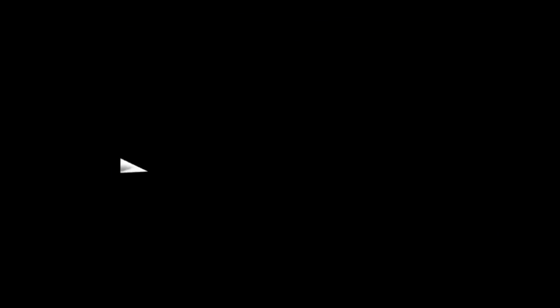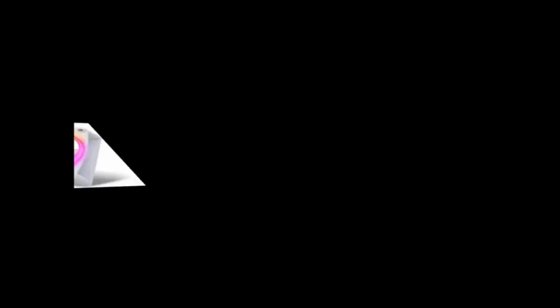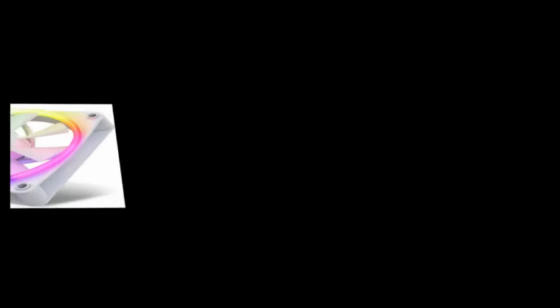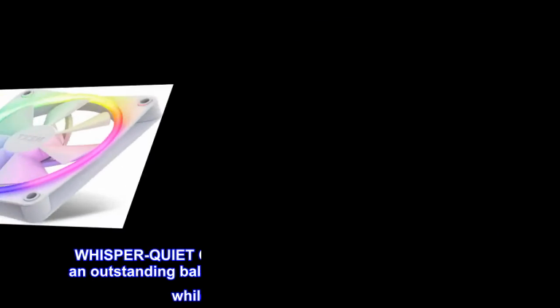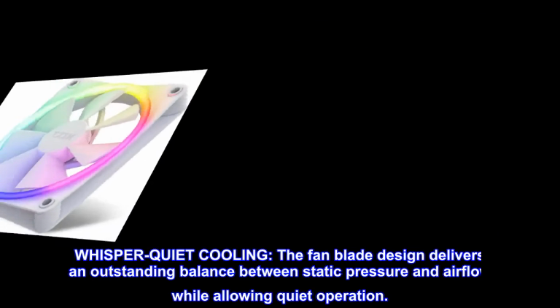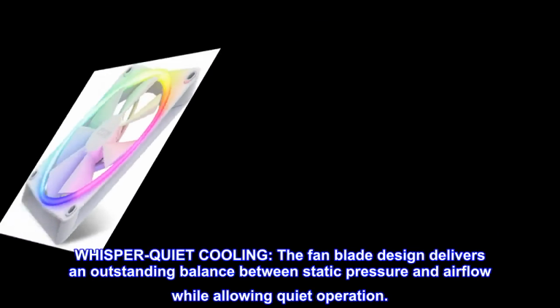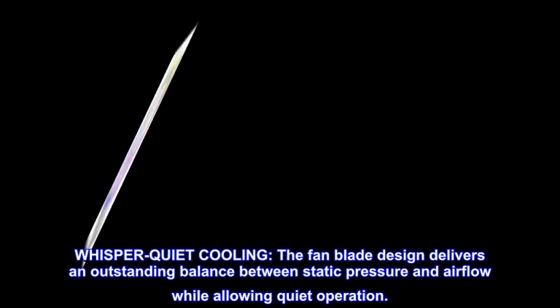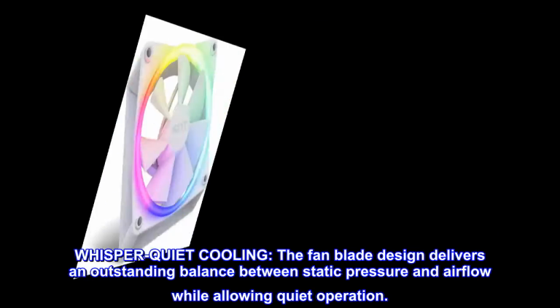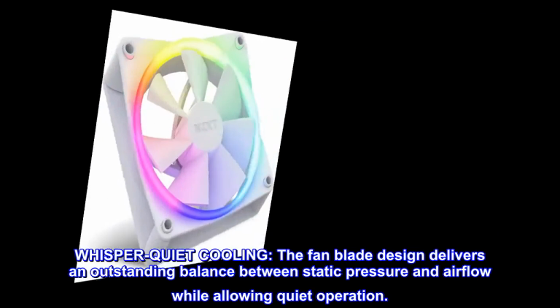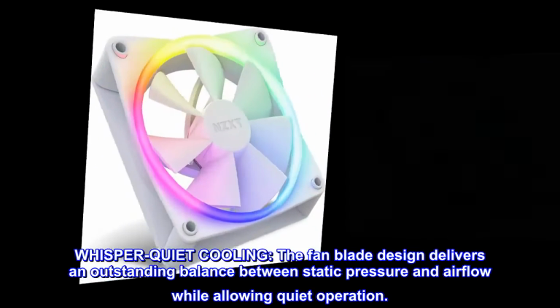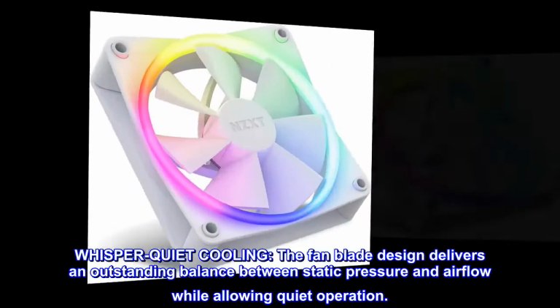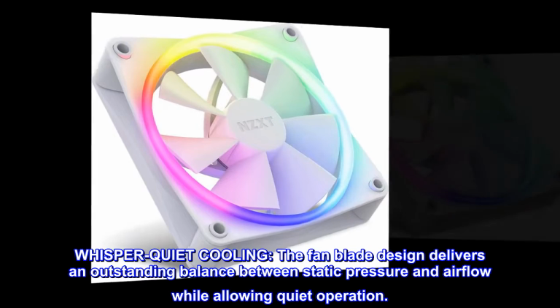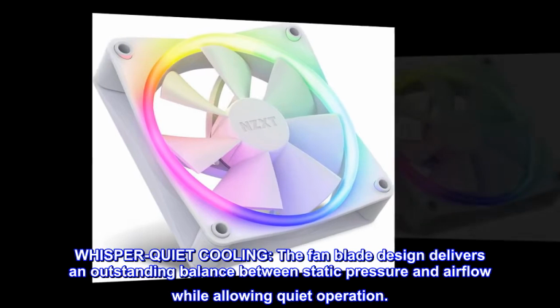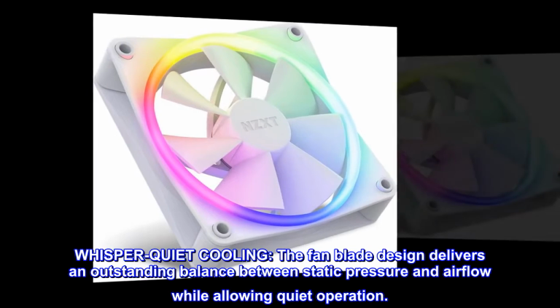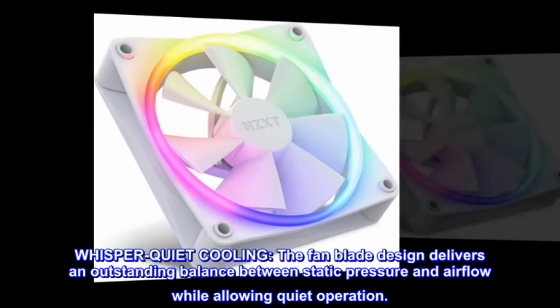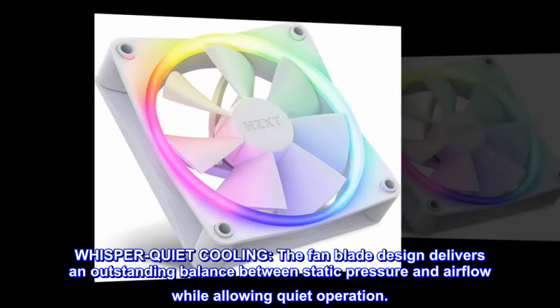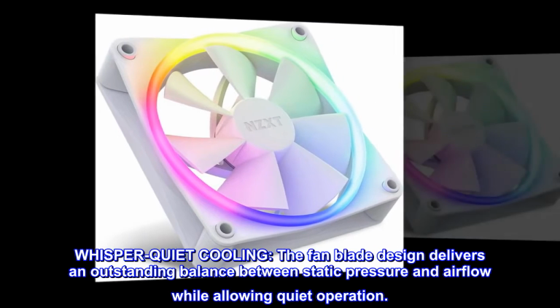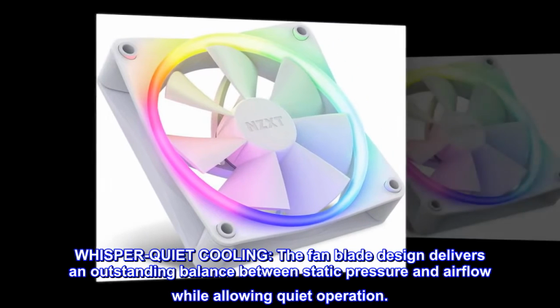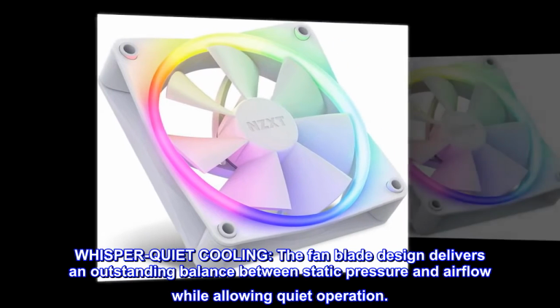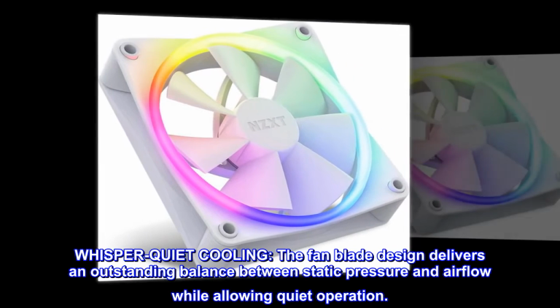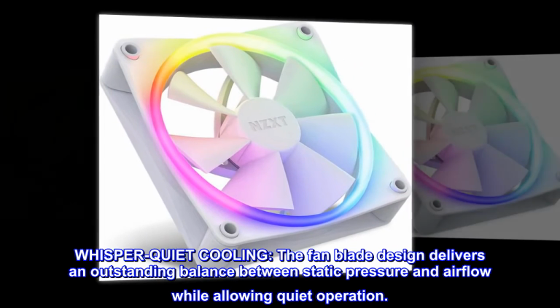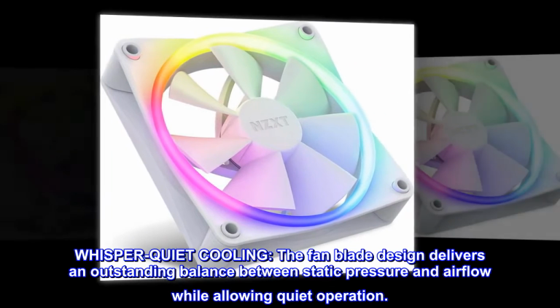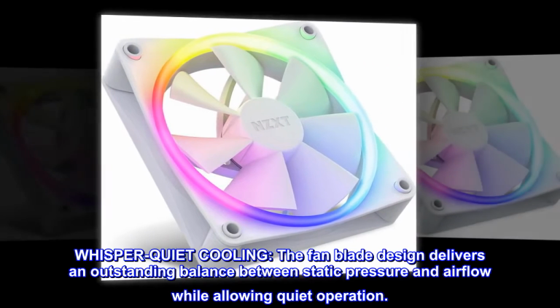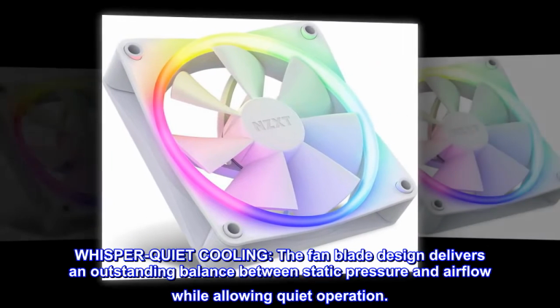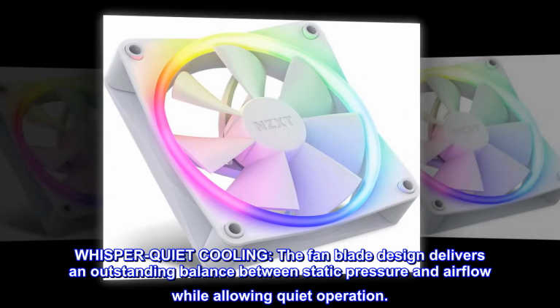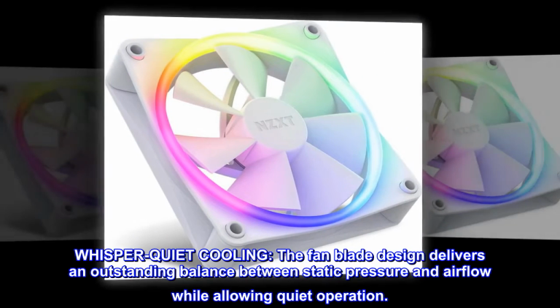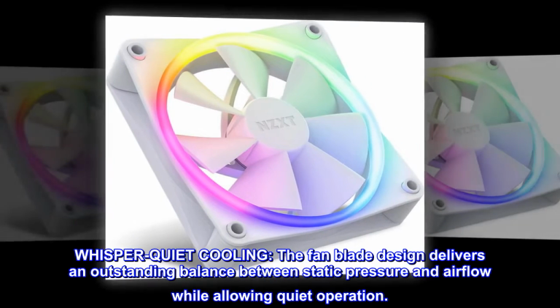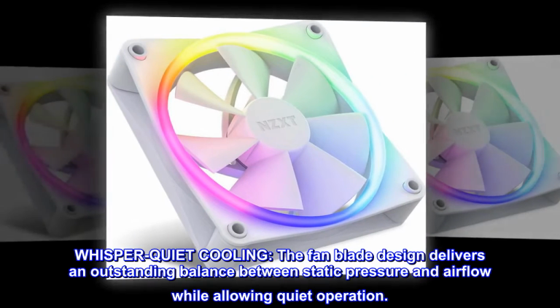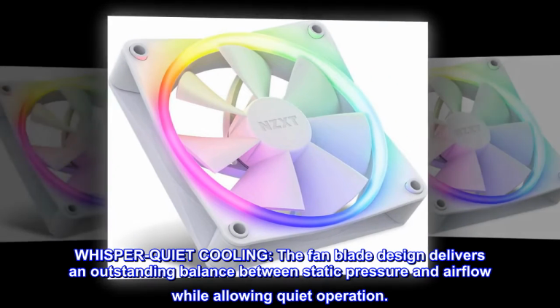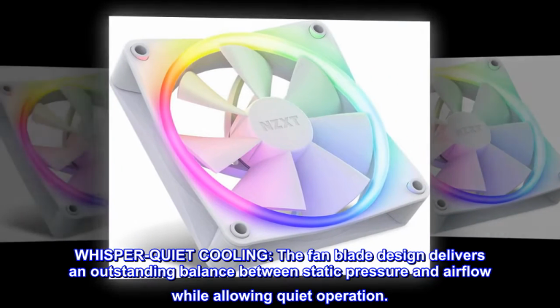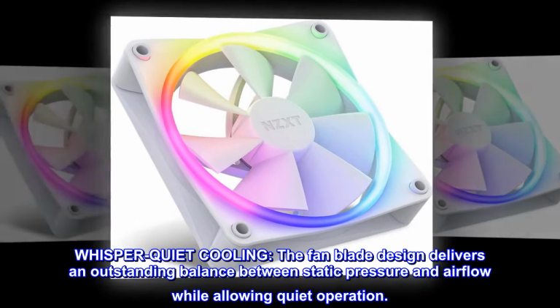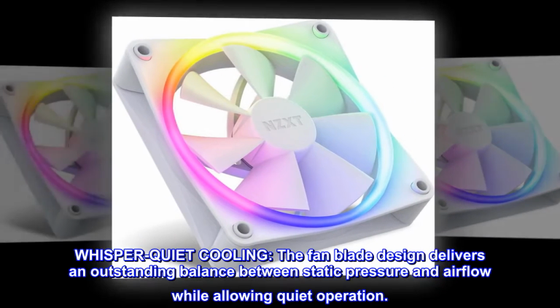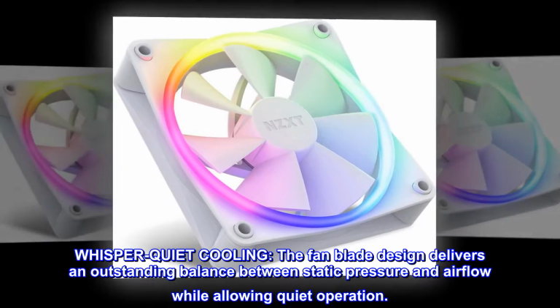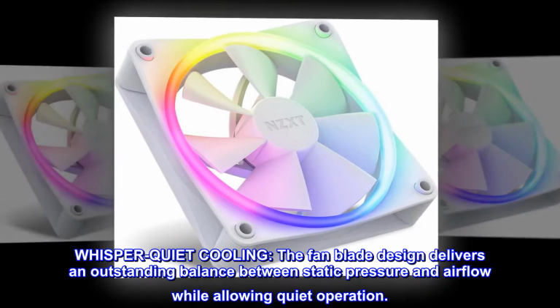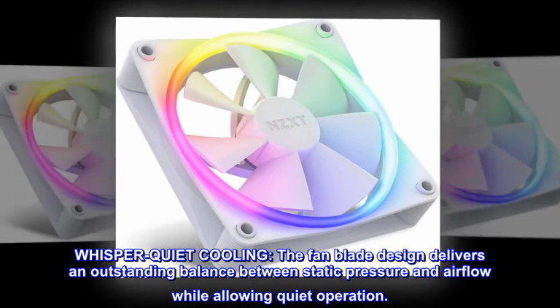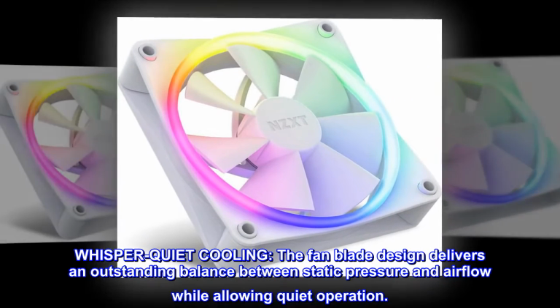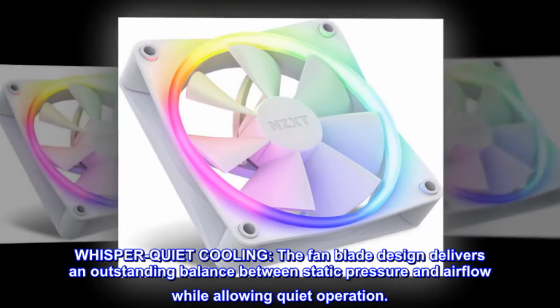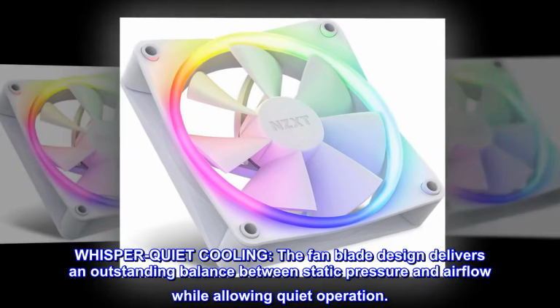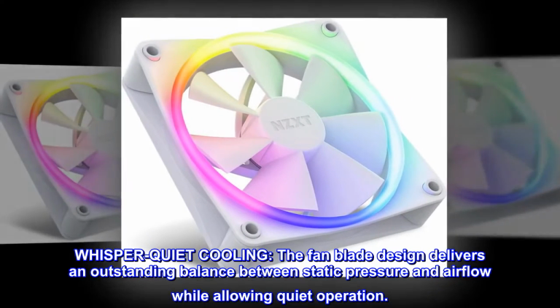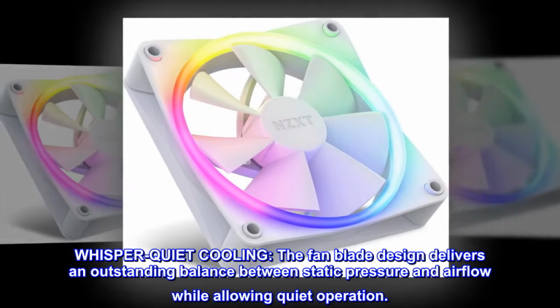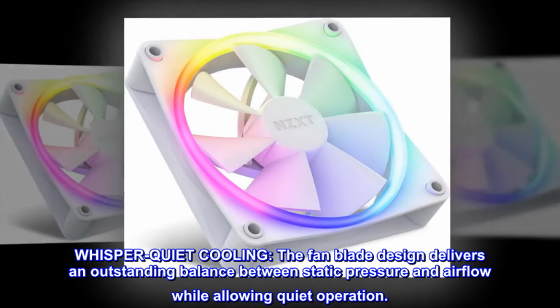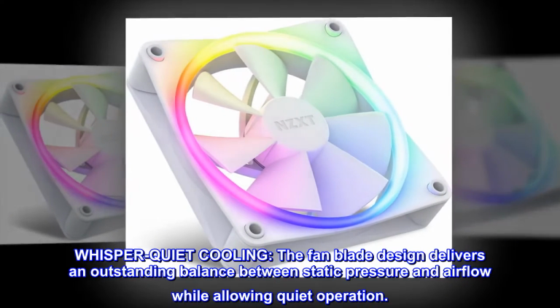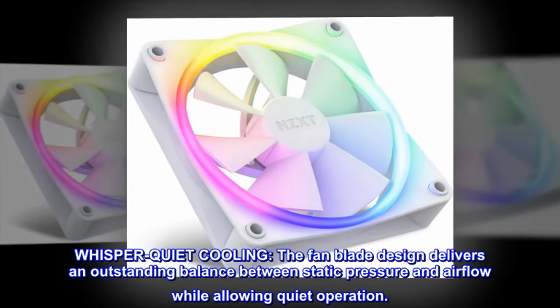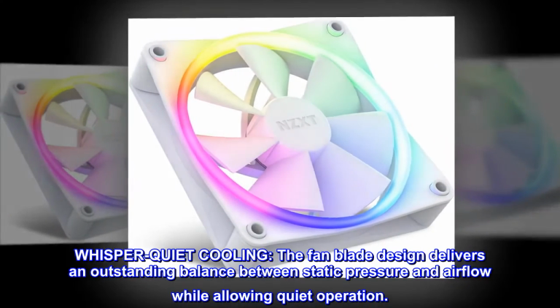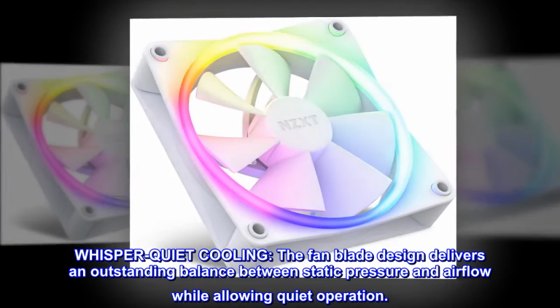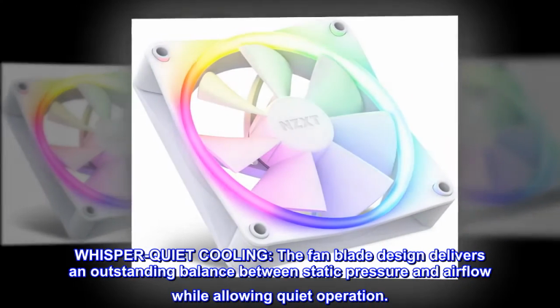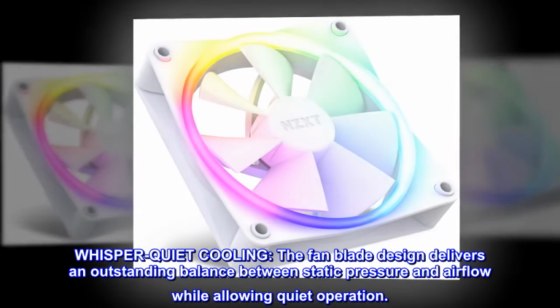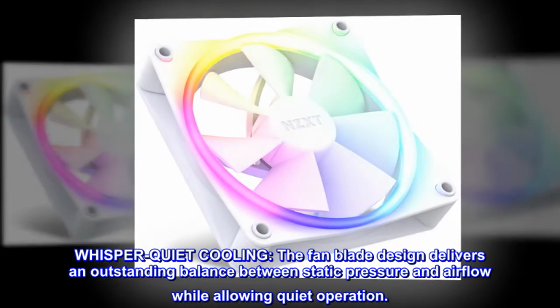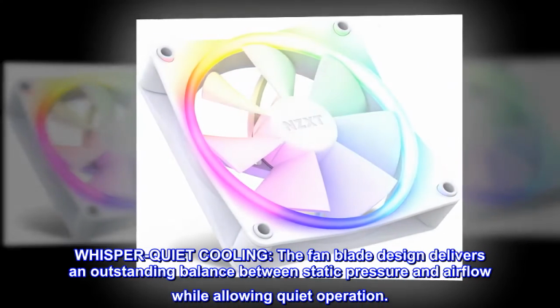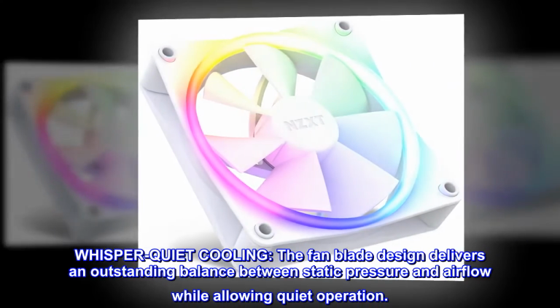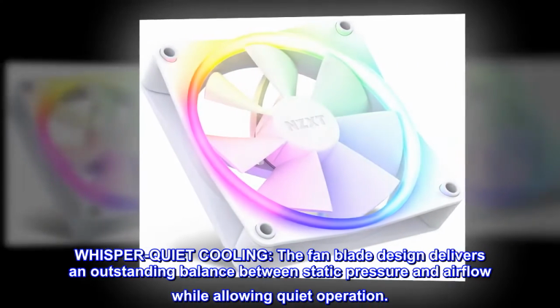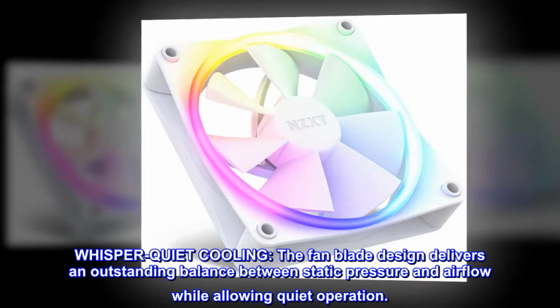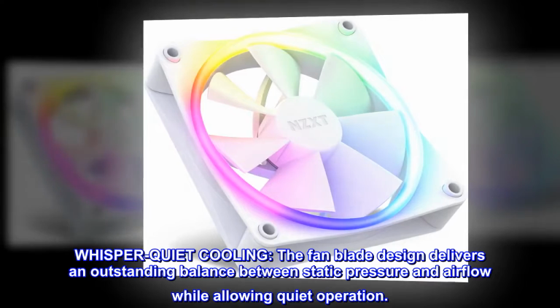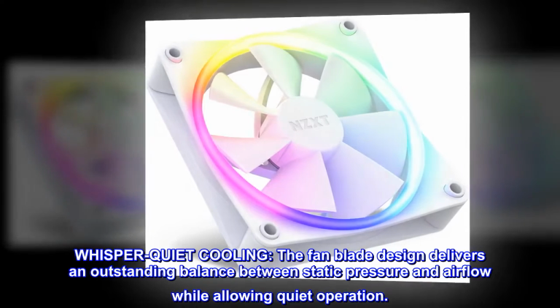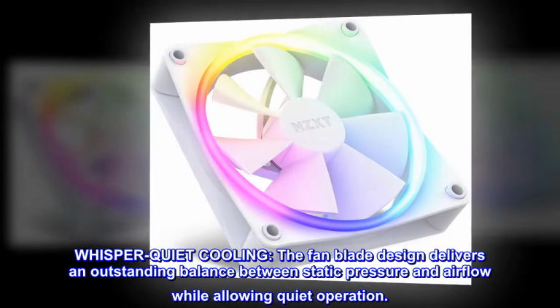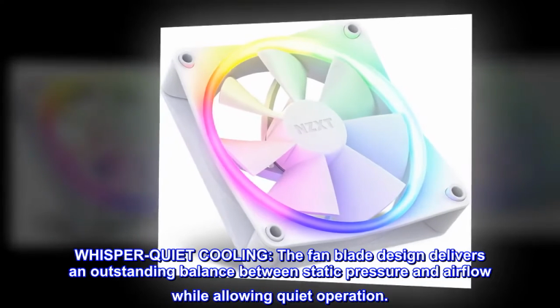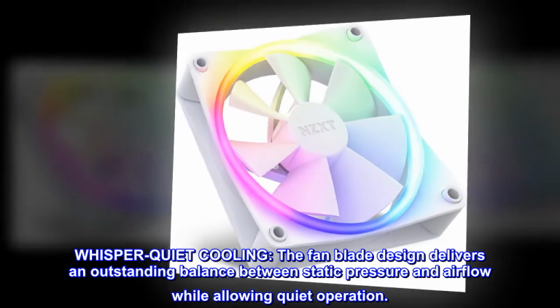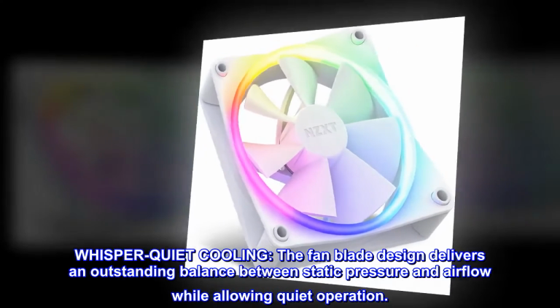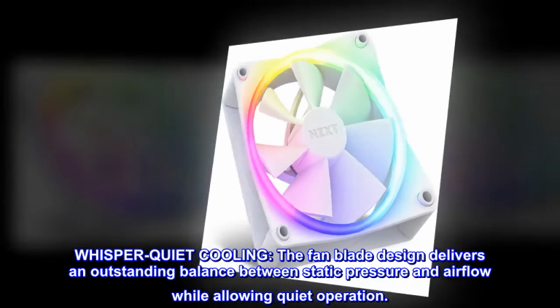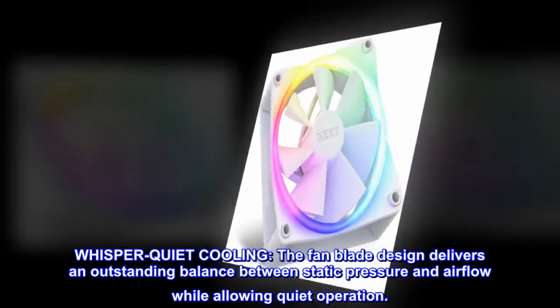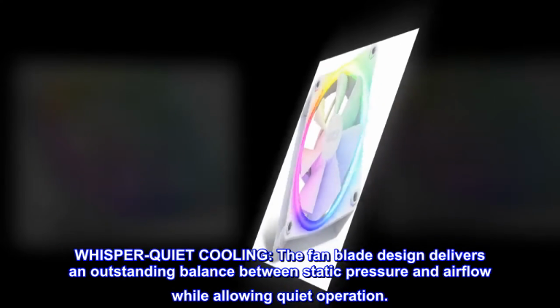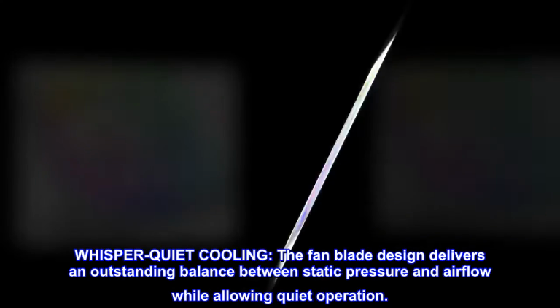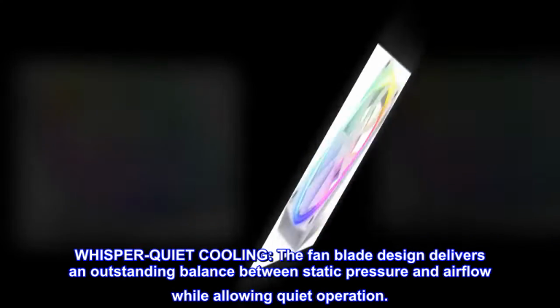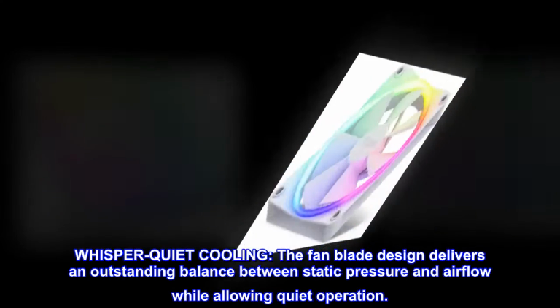Whisper Quiet Cooling. The fan blade design delivers an outstanding balance between static pressure and airflow while allowing quiet operation.